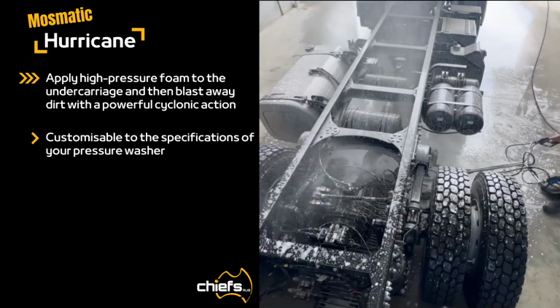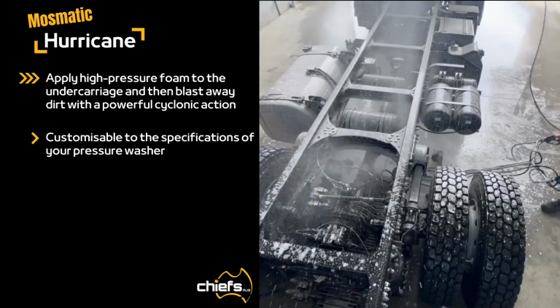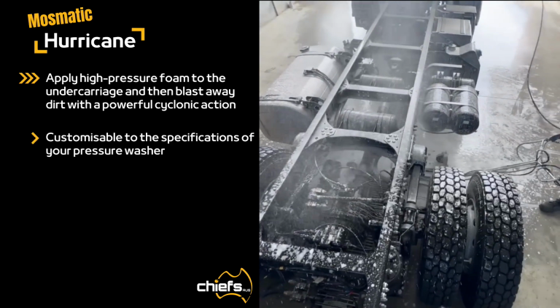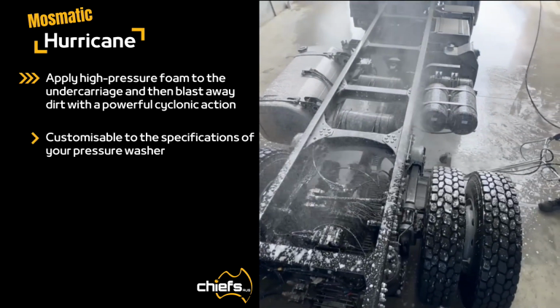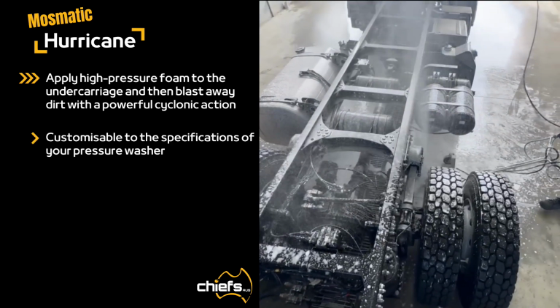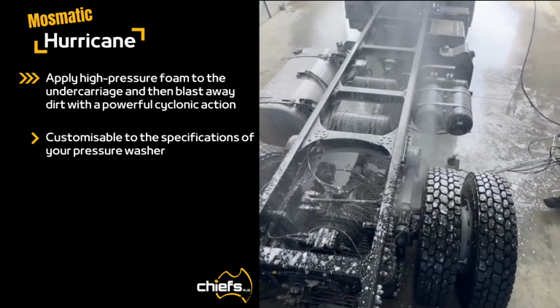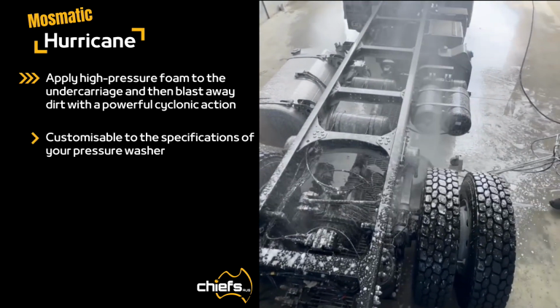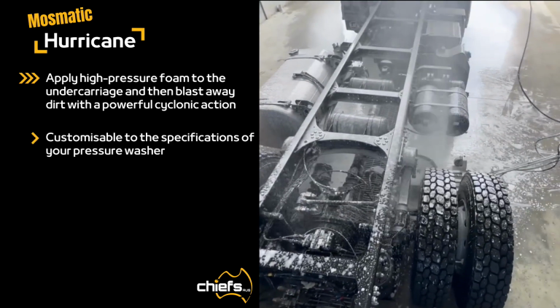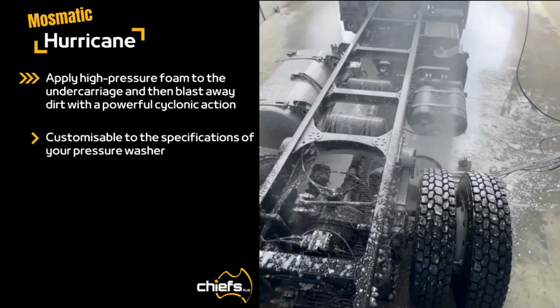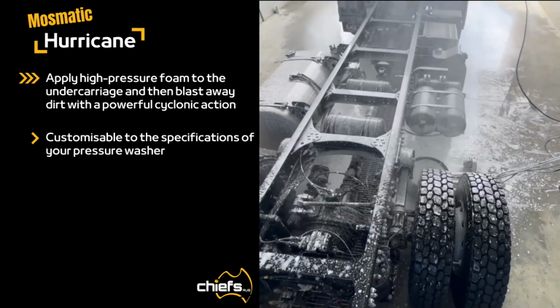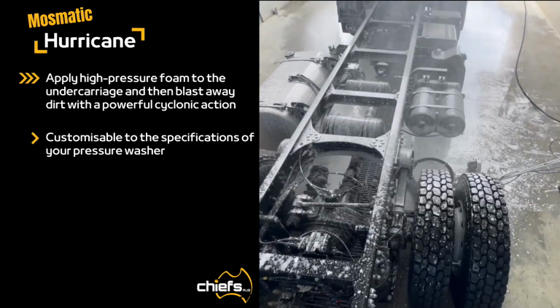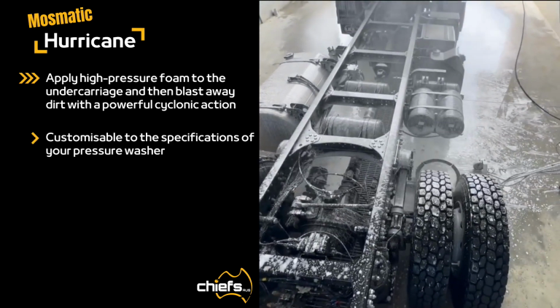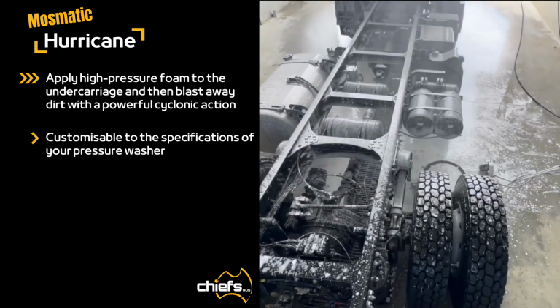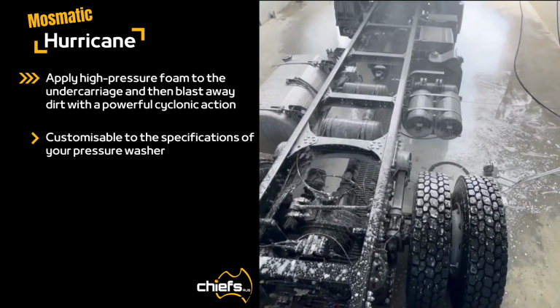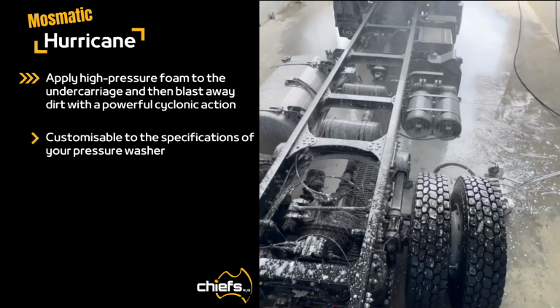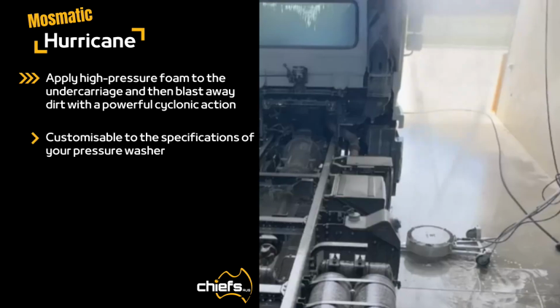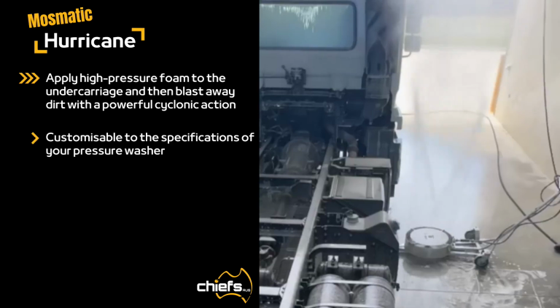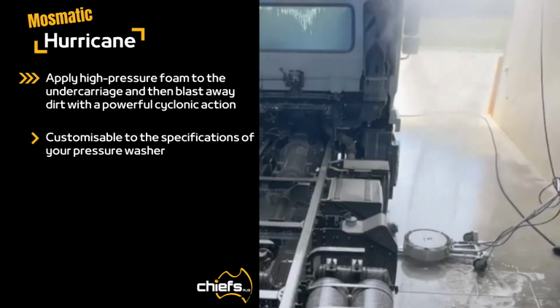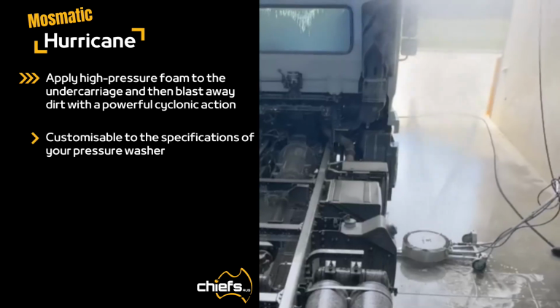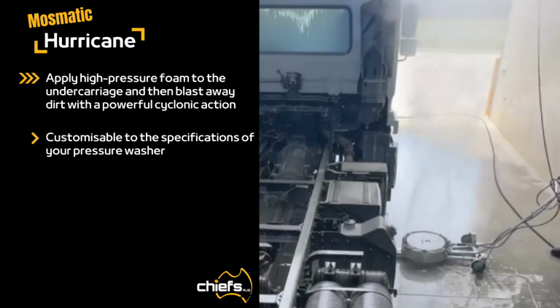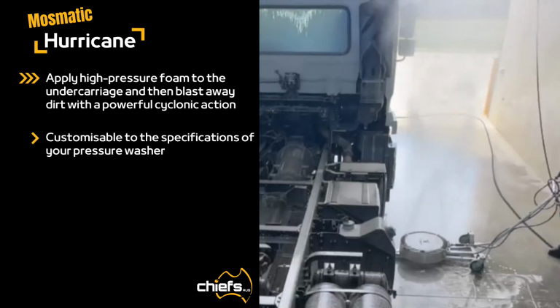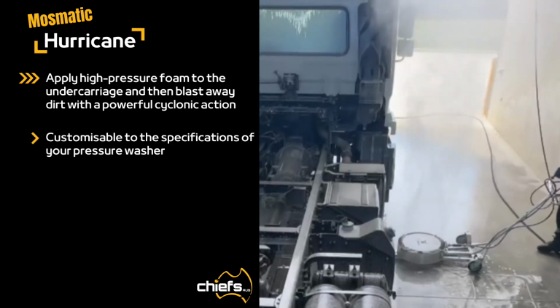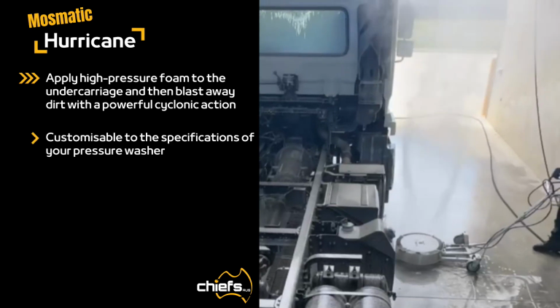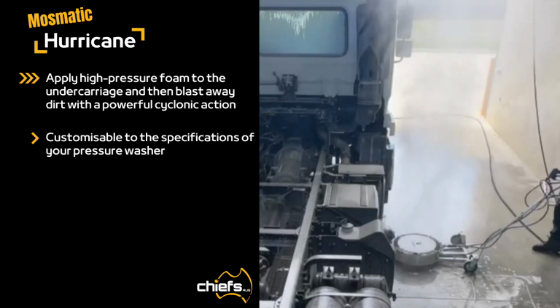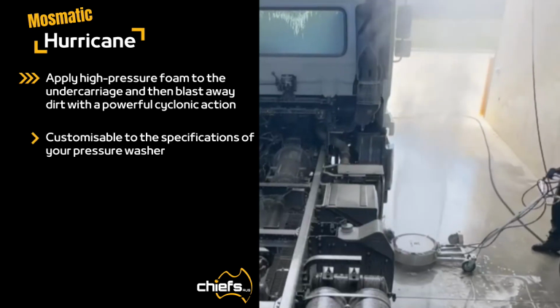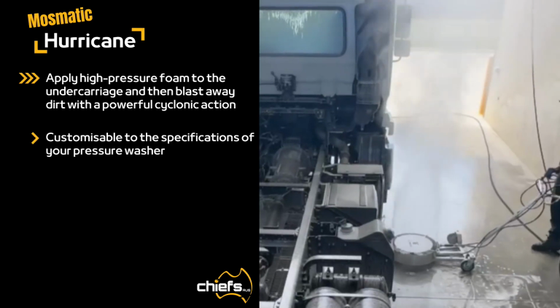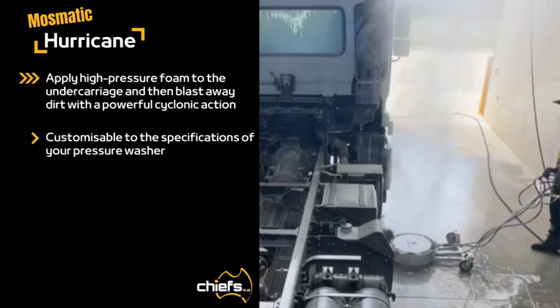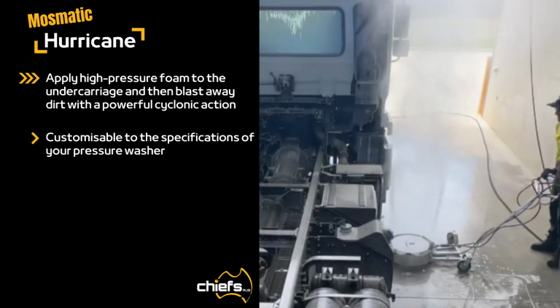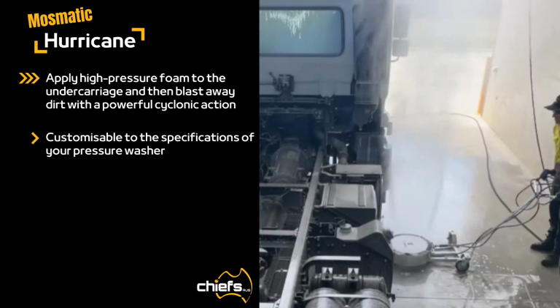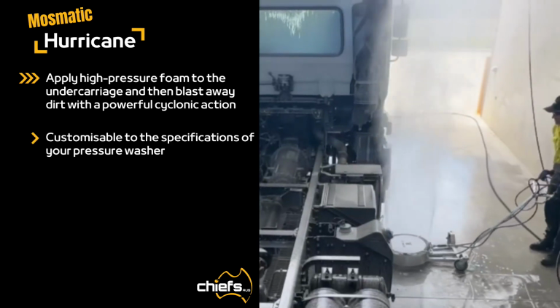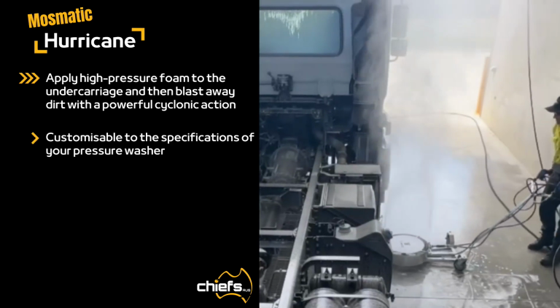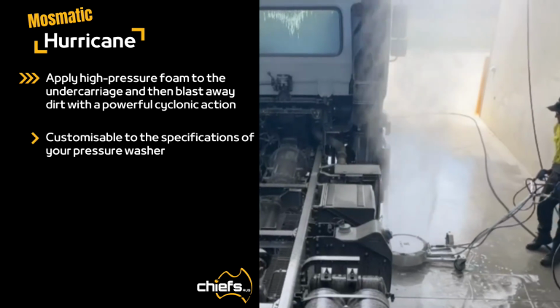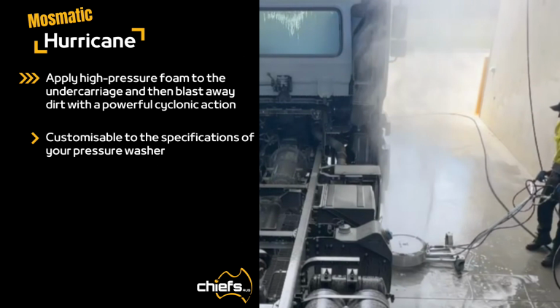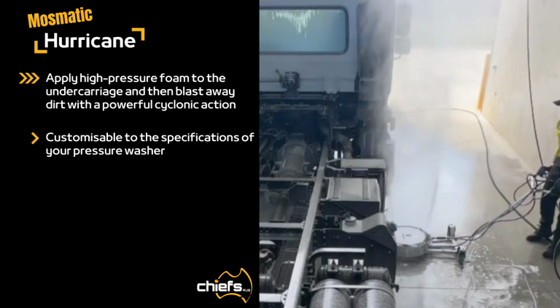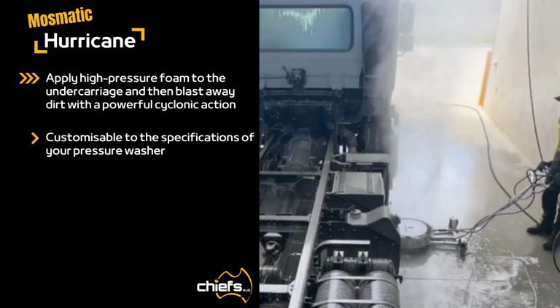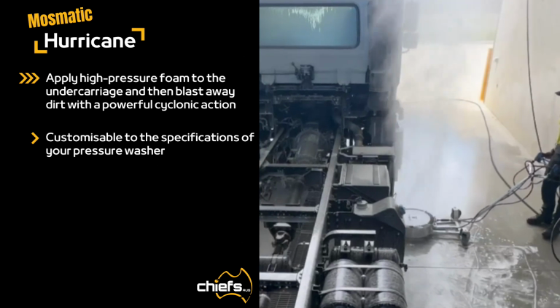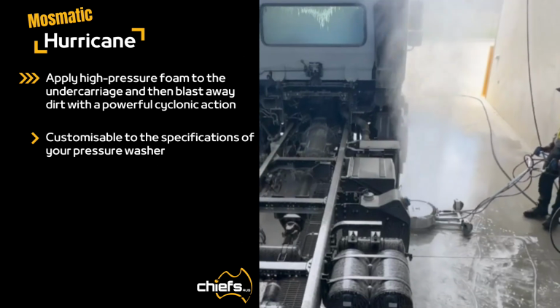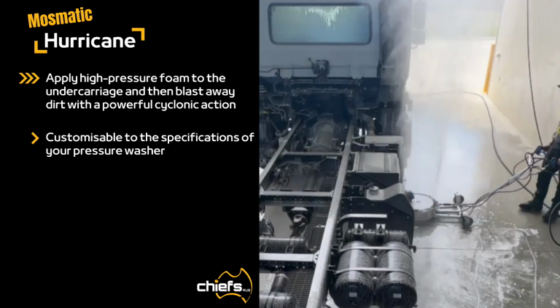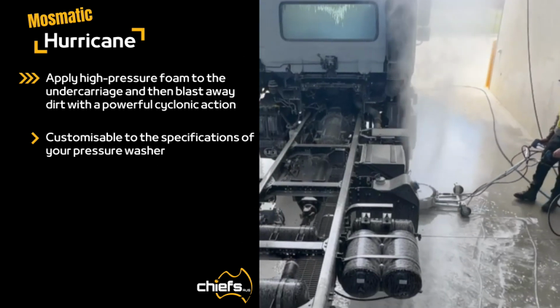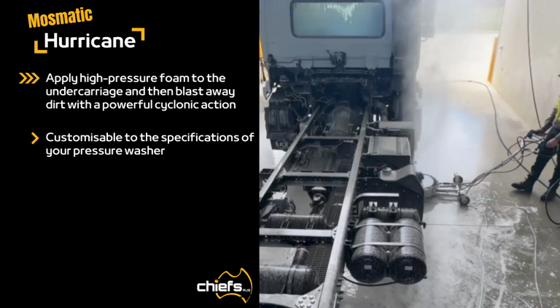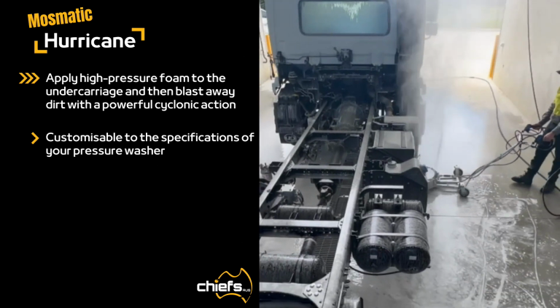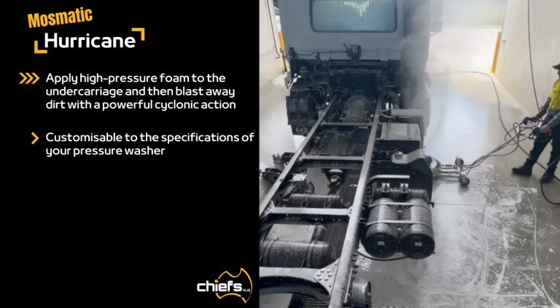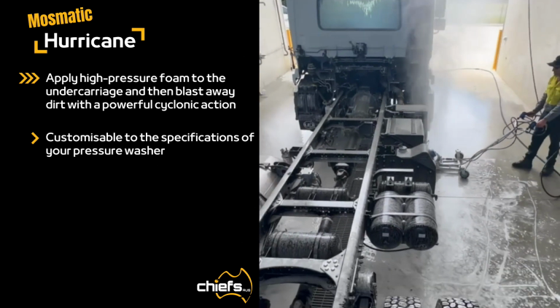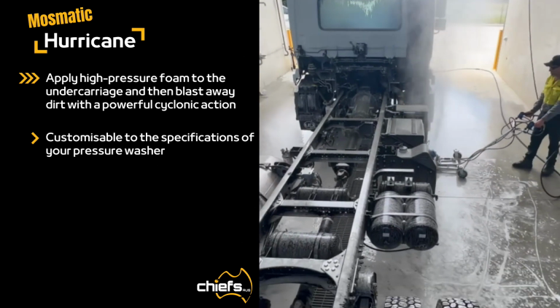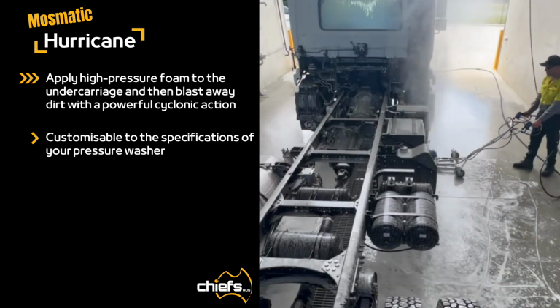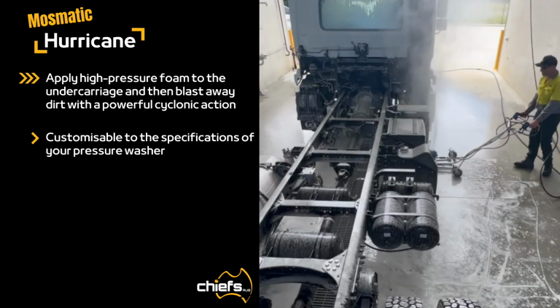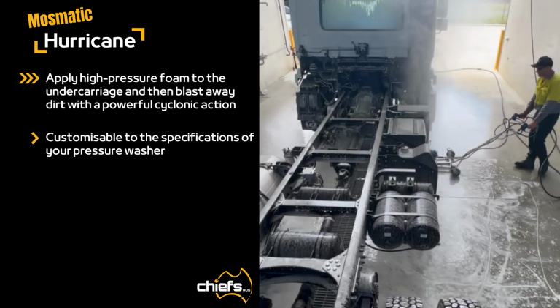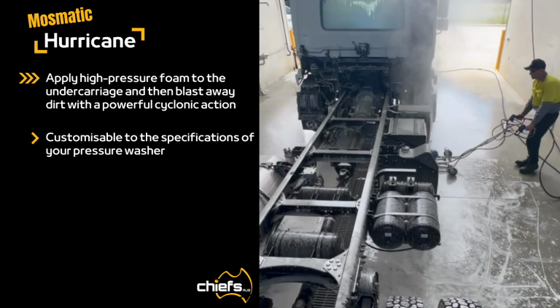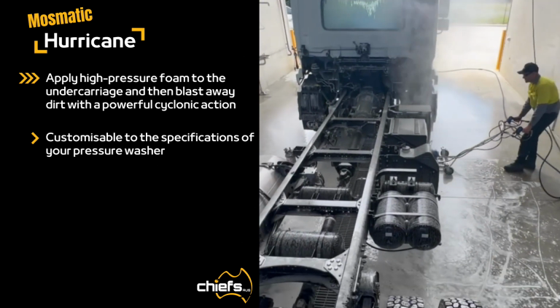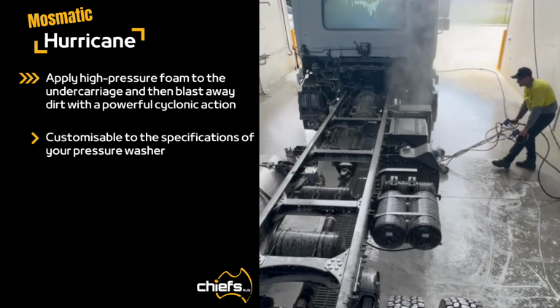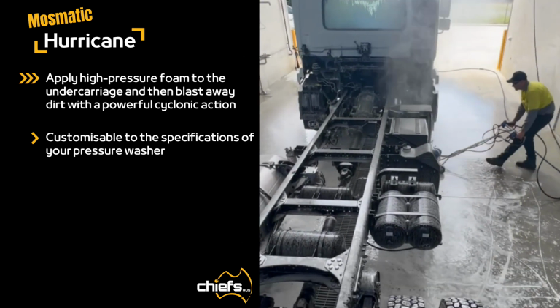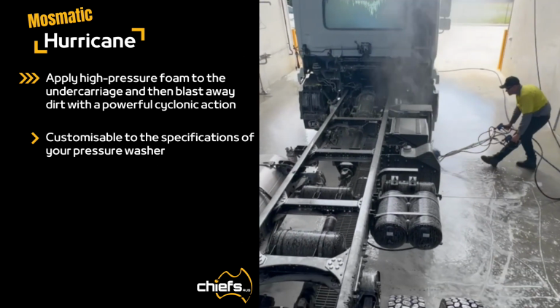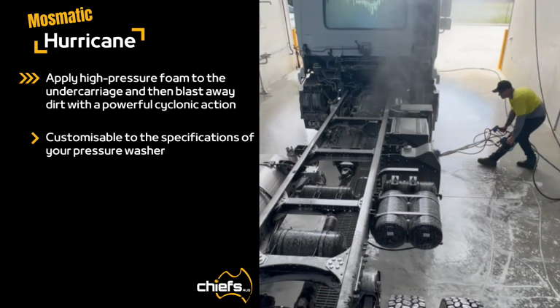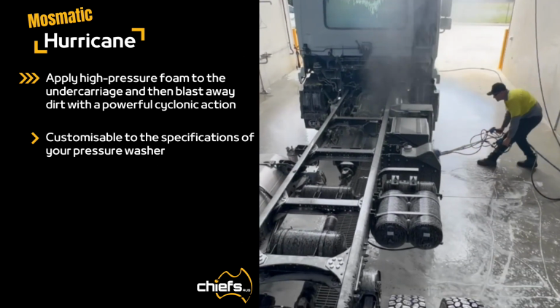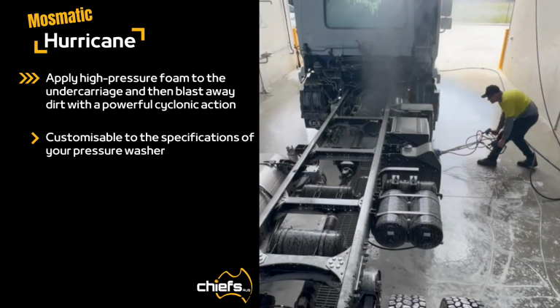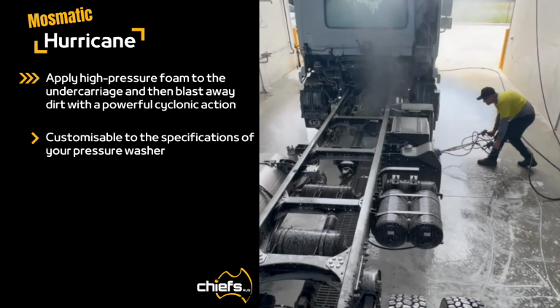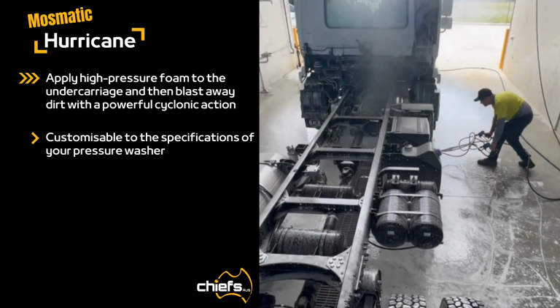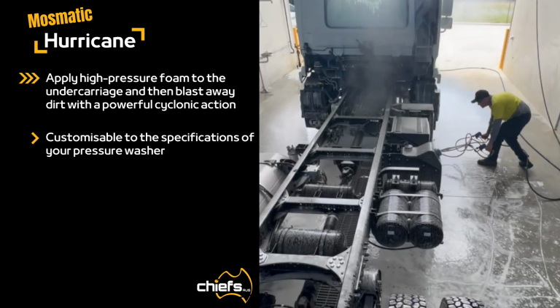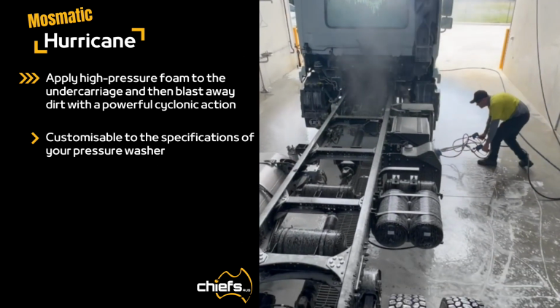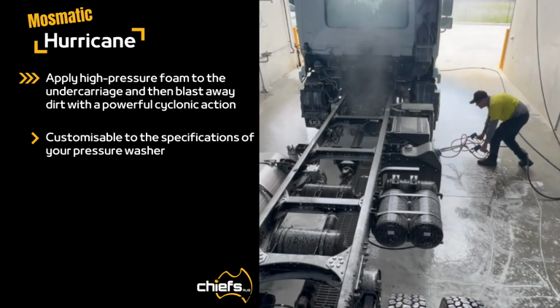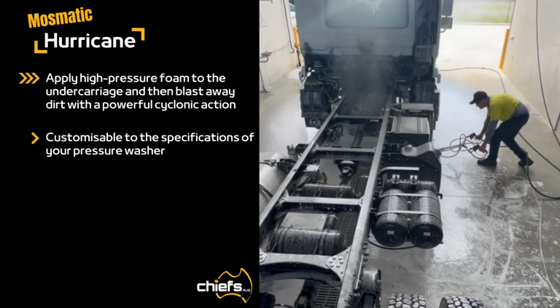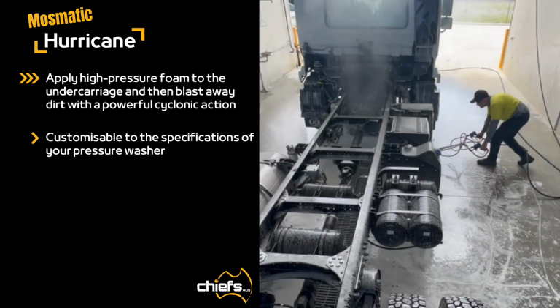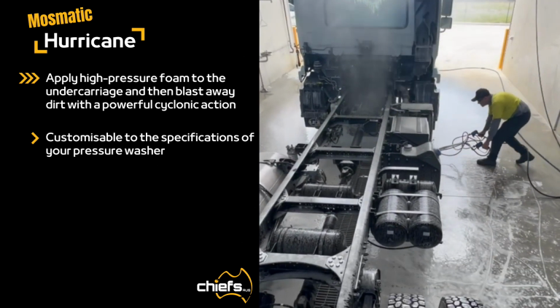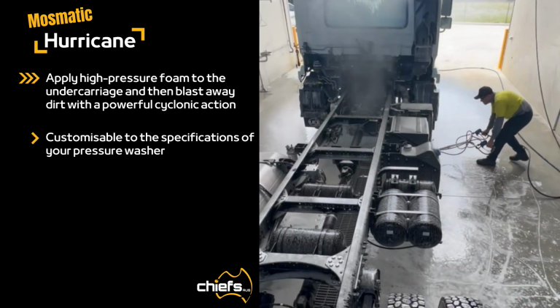The Hurricane connects to your pressure washer to apply foam or soap to hard-to-reach areas, and then power washes the underbody with high pressure water.